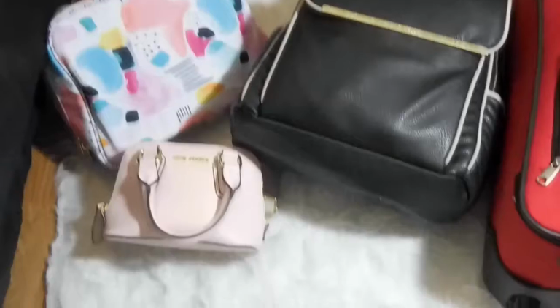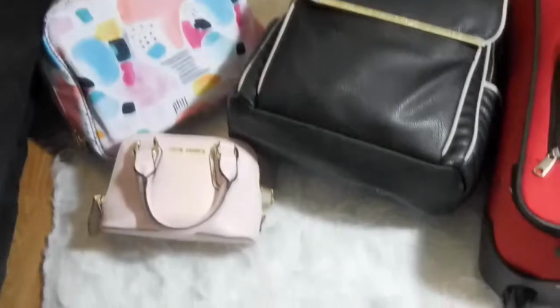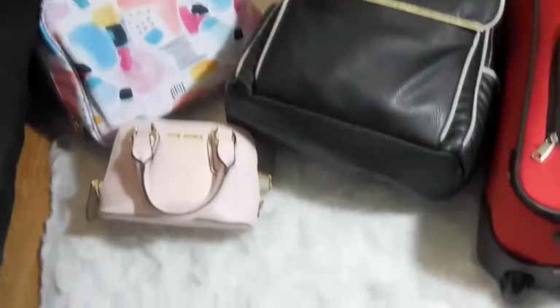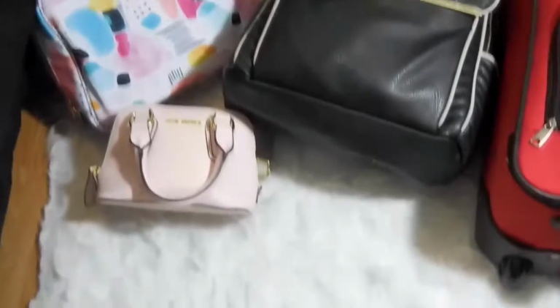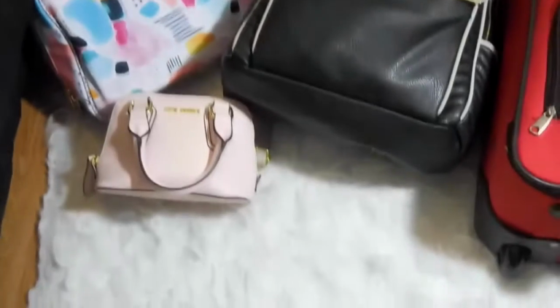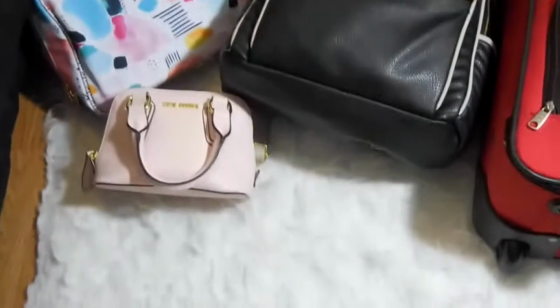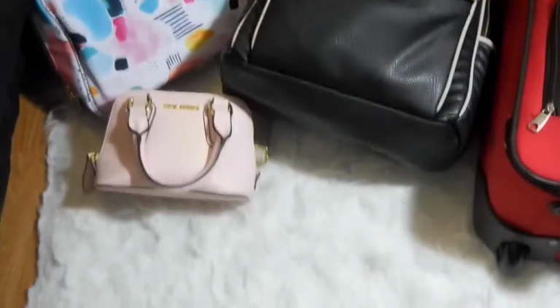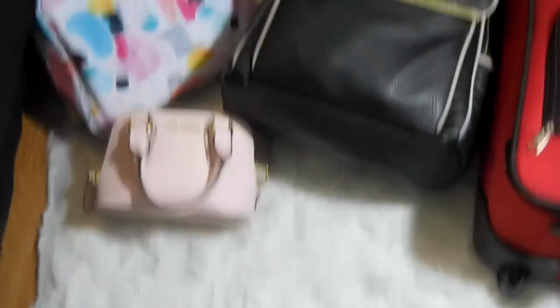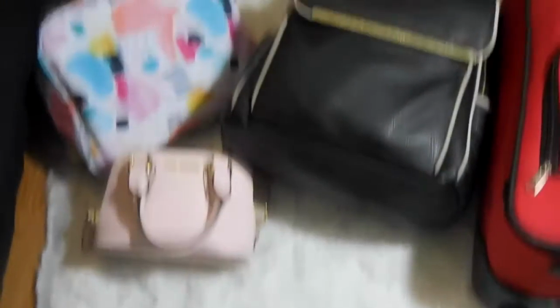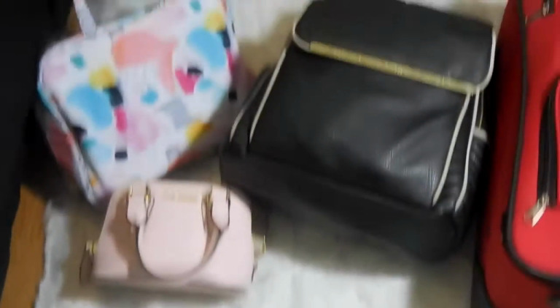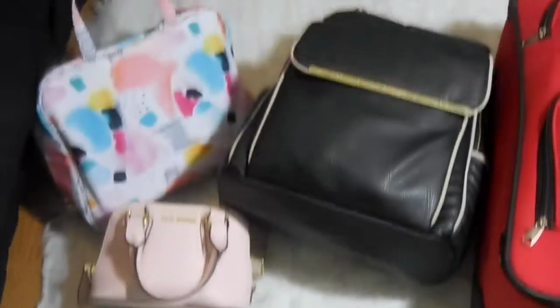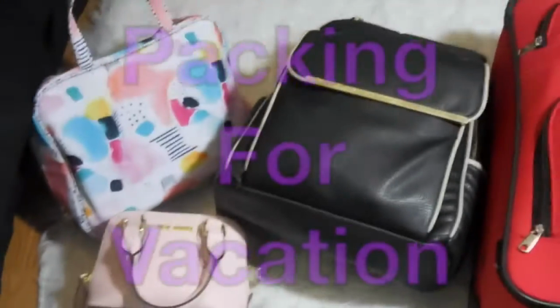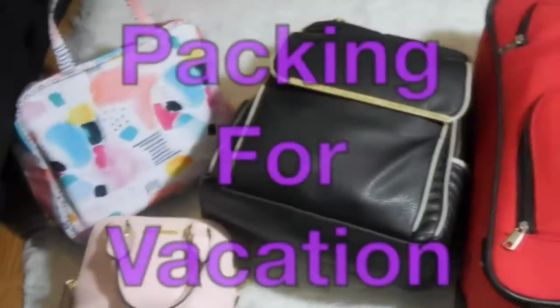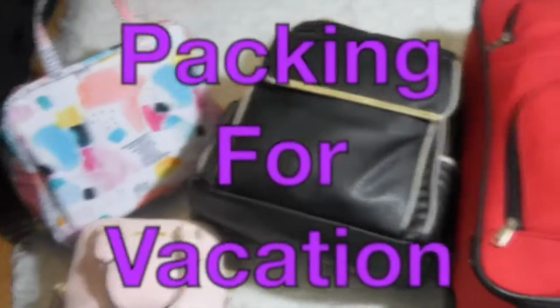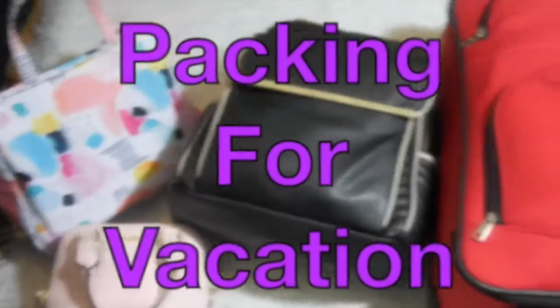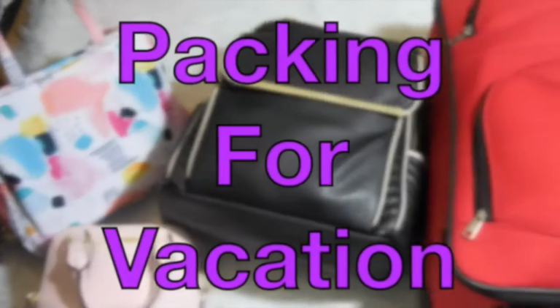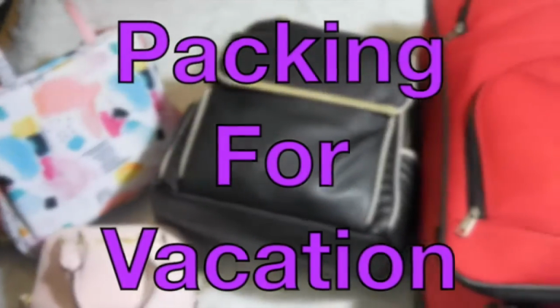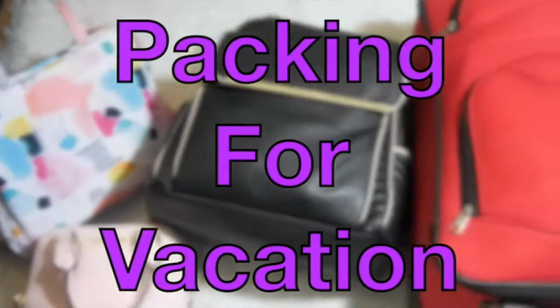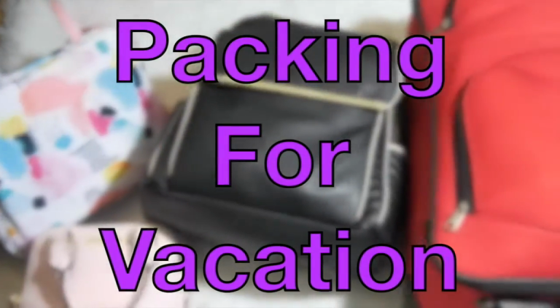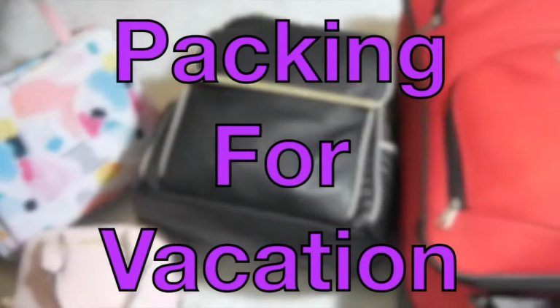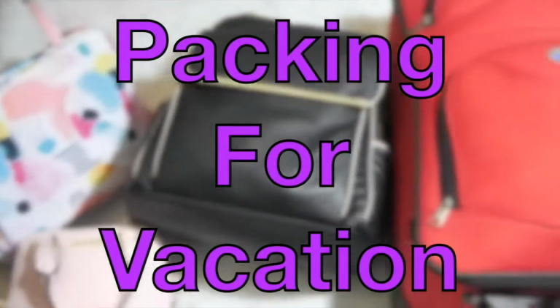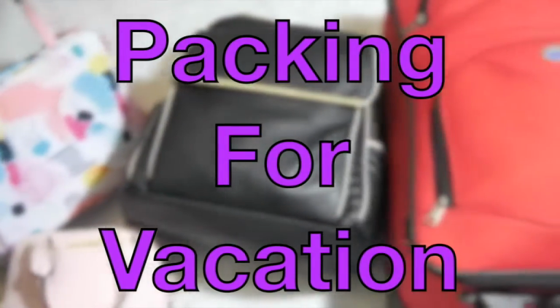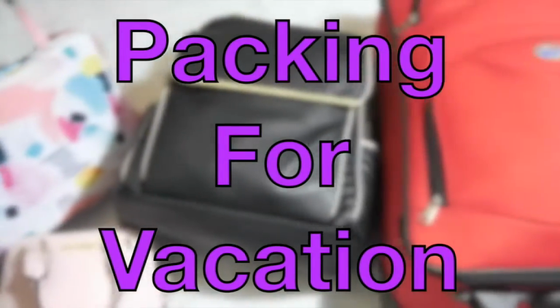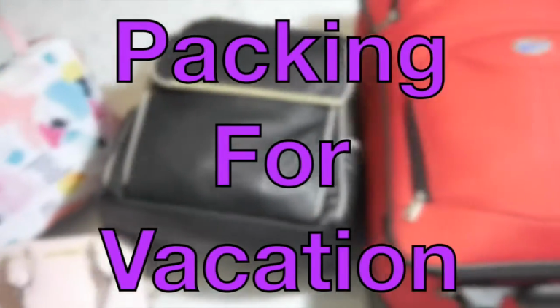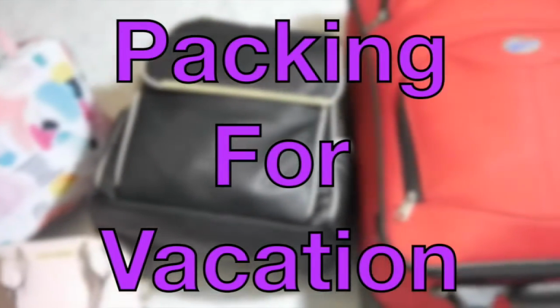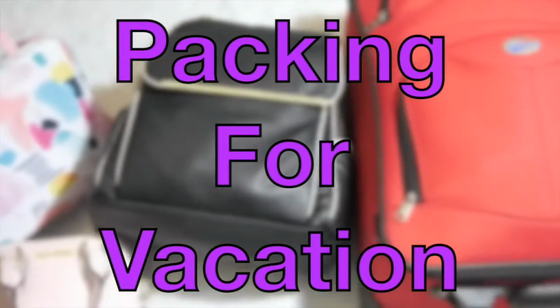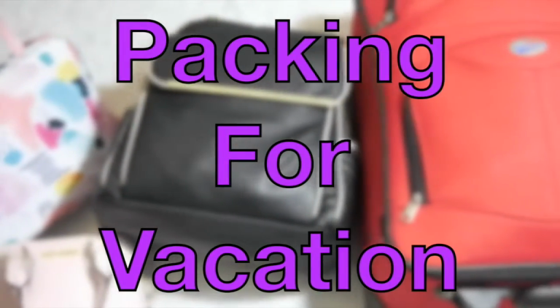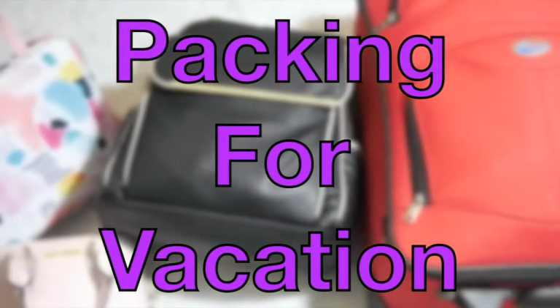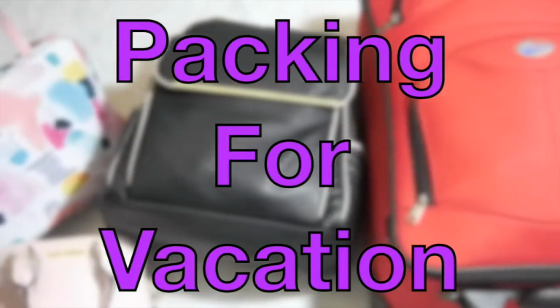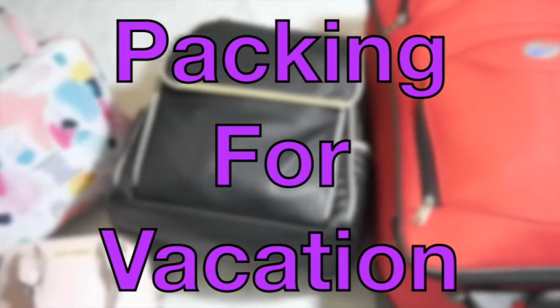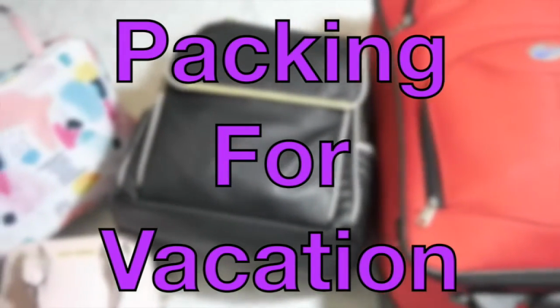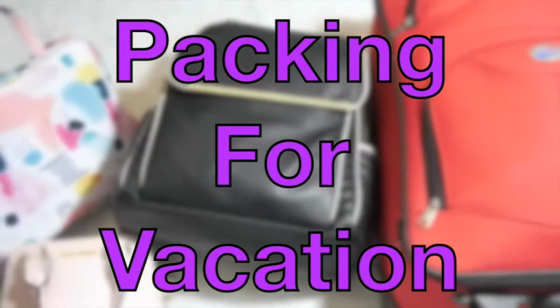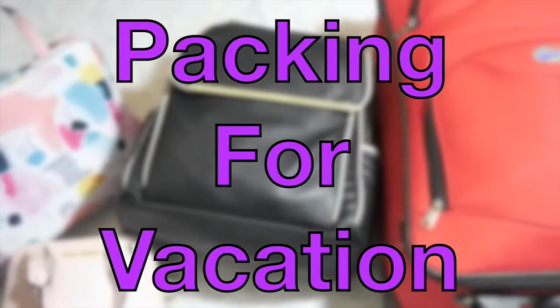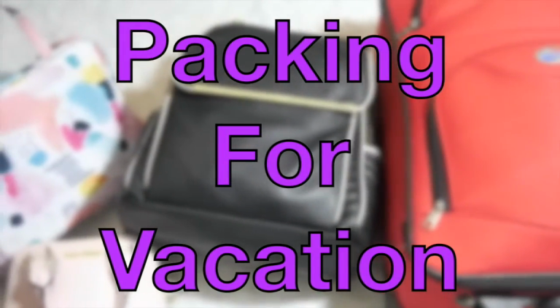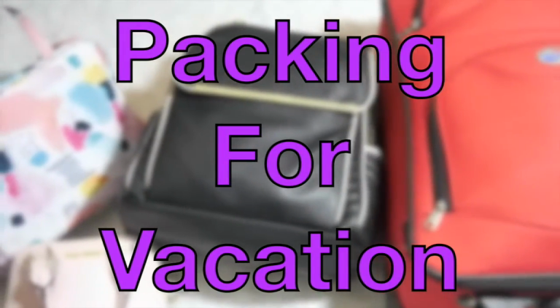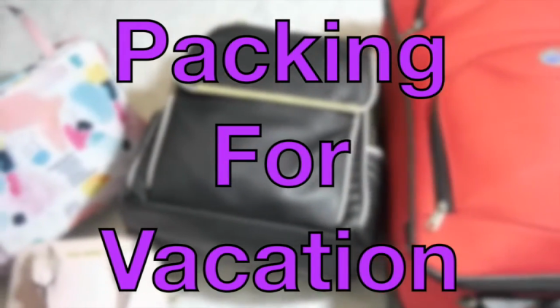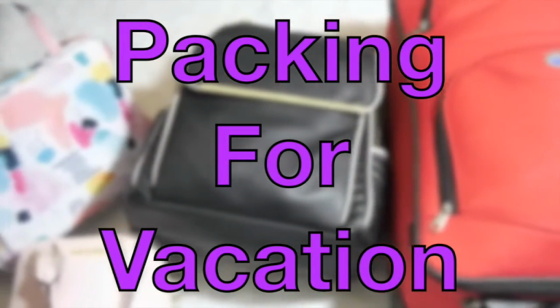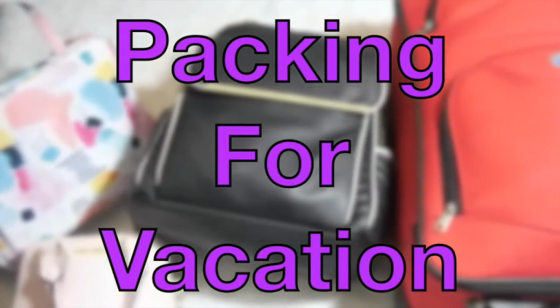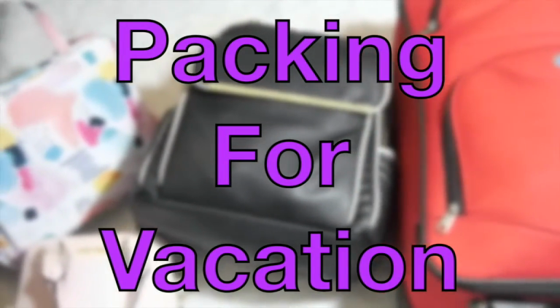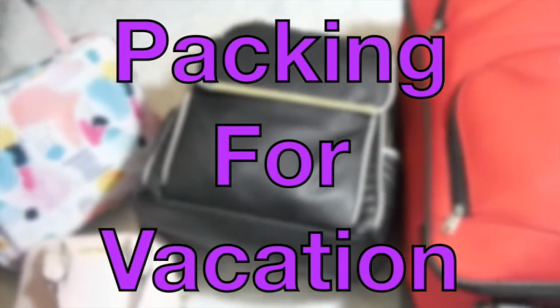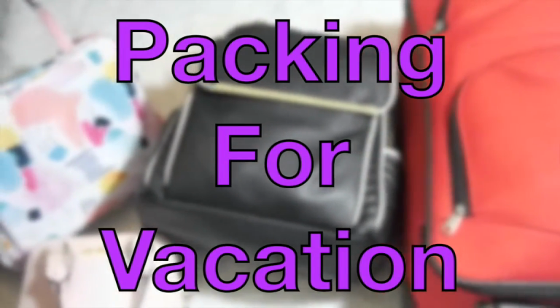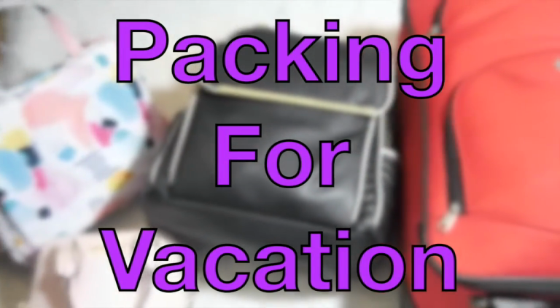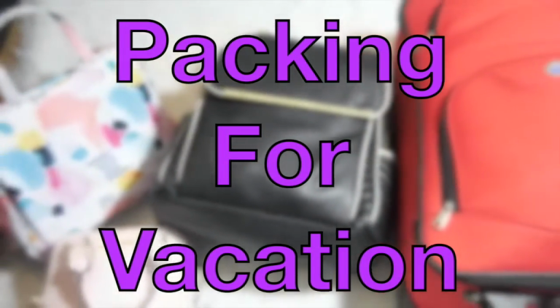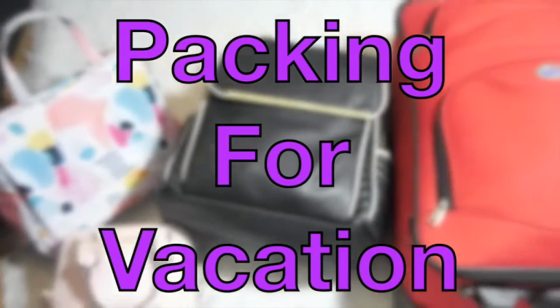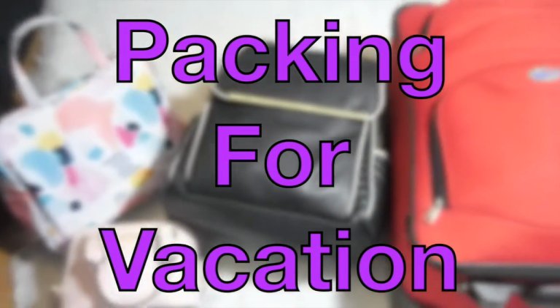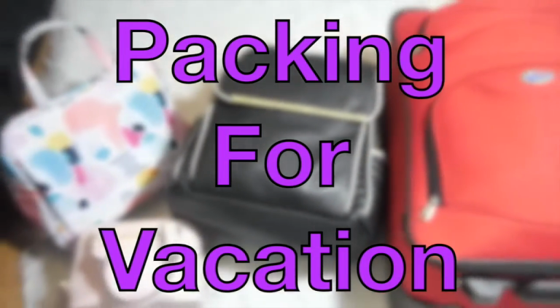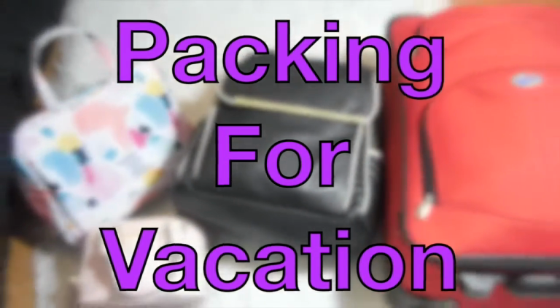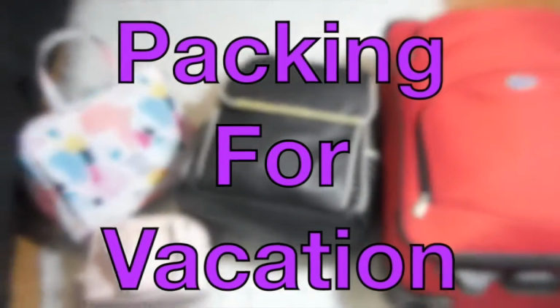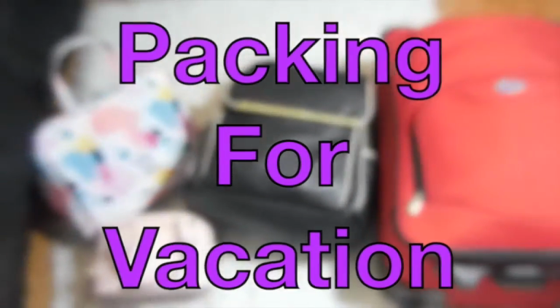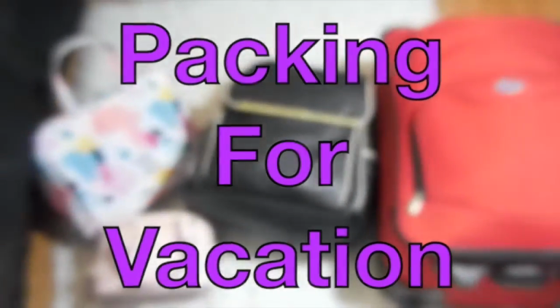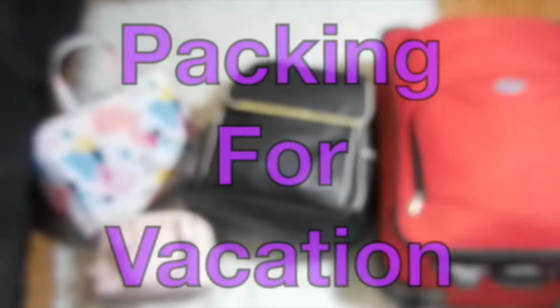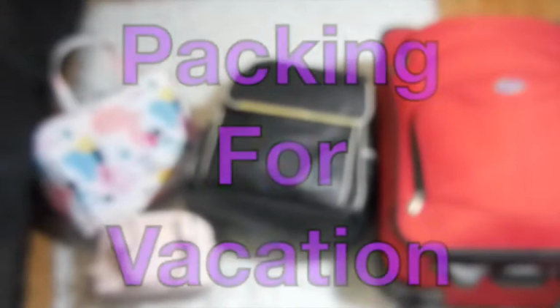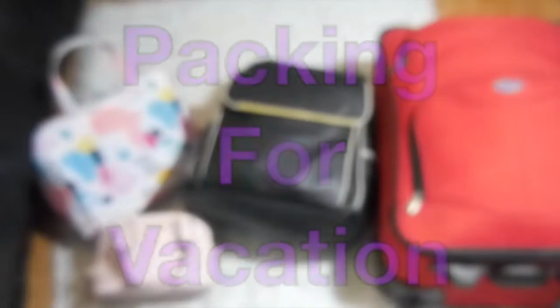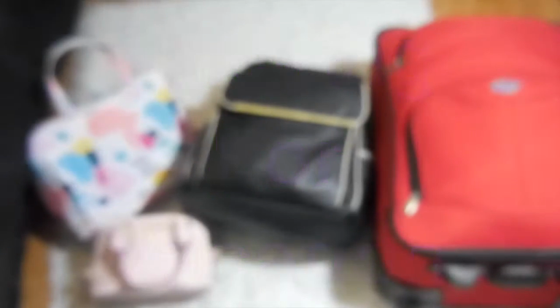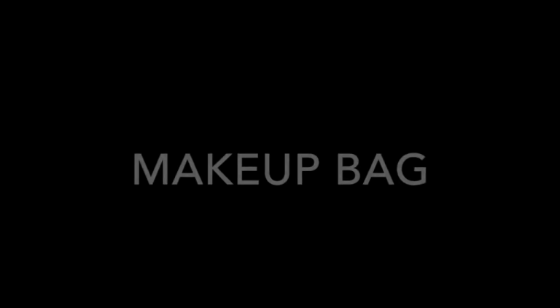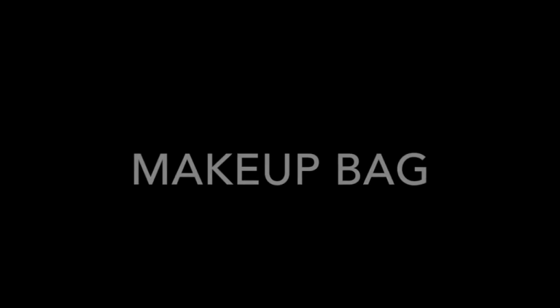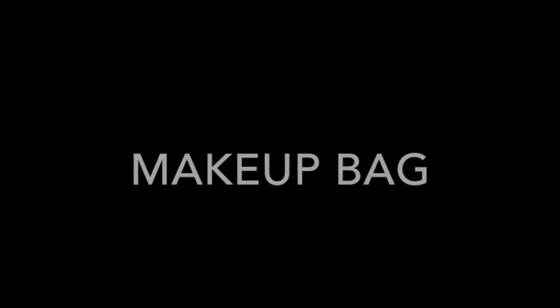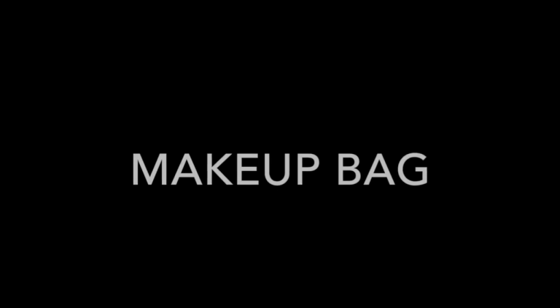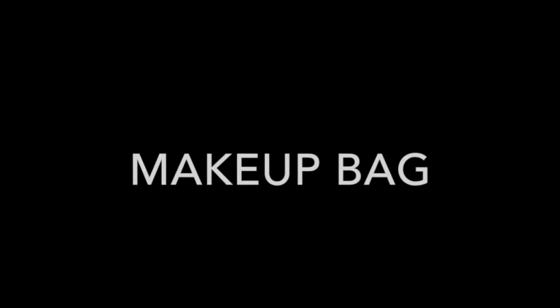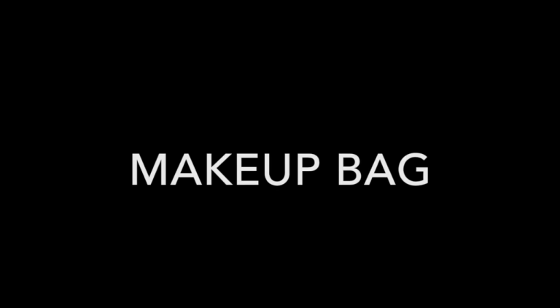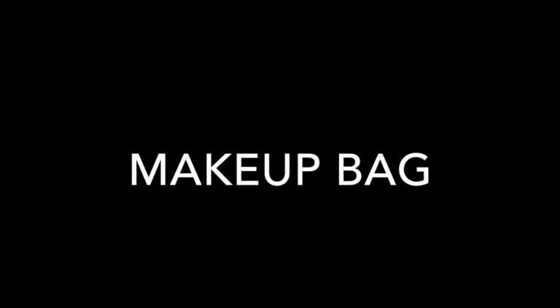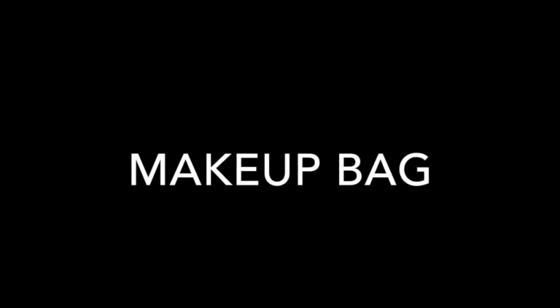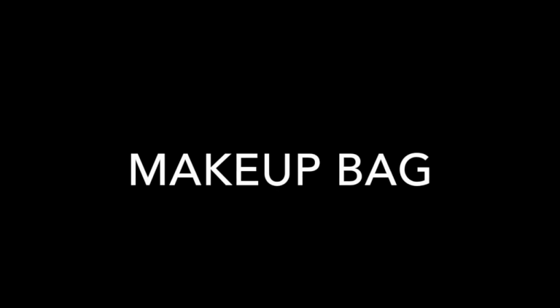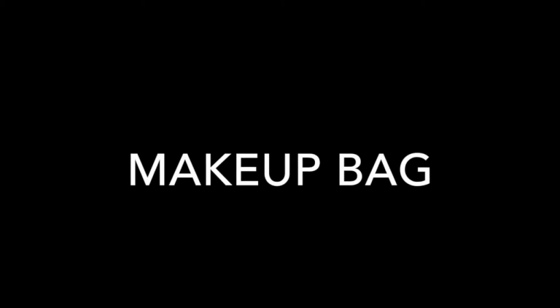Hello guys, so today I'm going to be doing my packing for vacation video because this was requested.